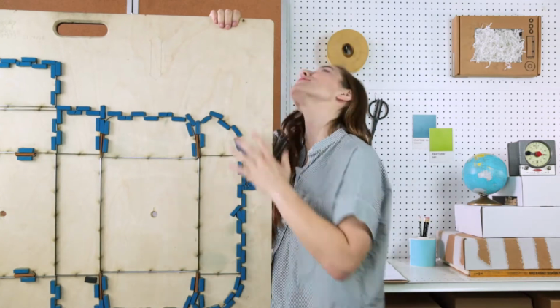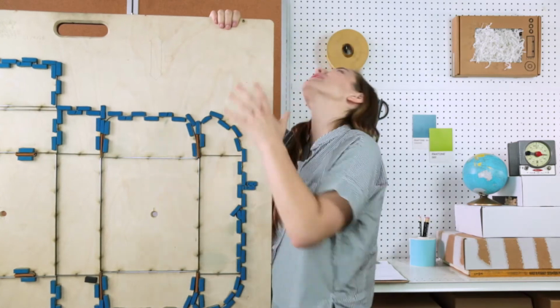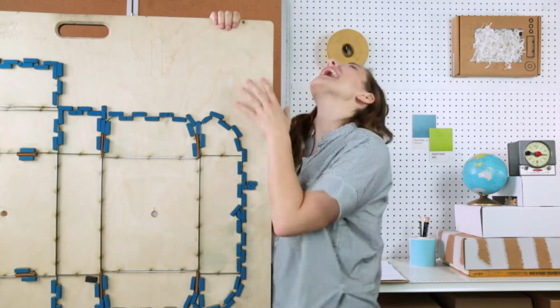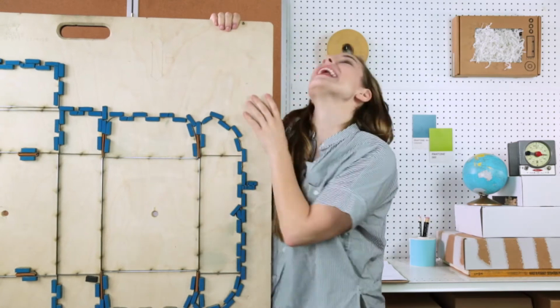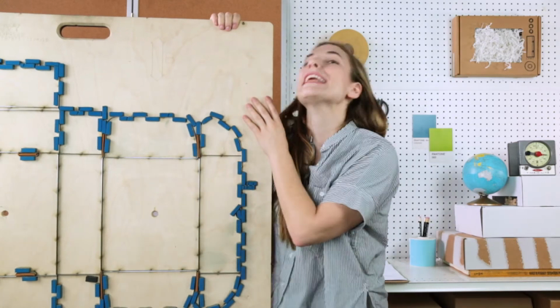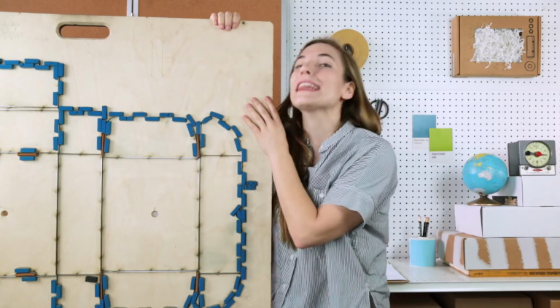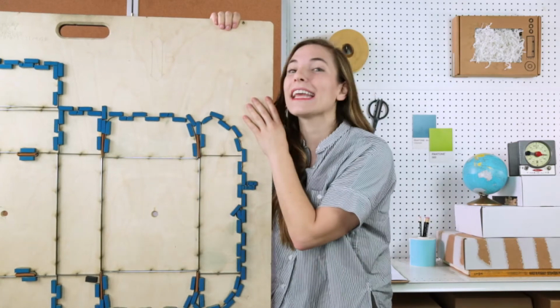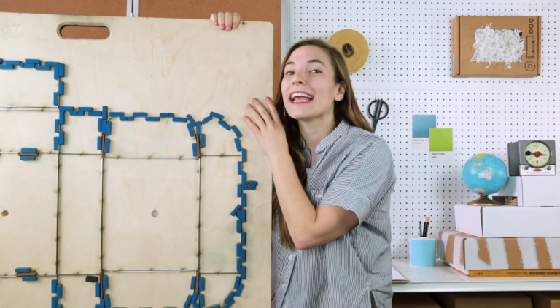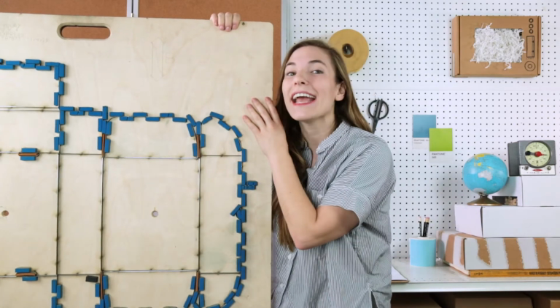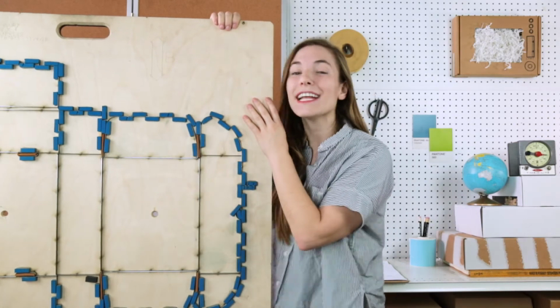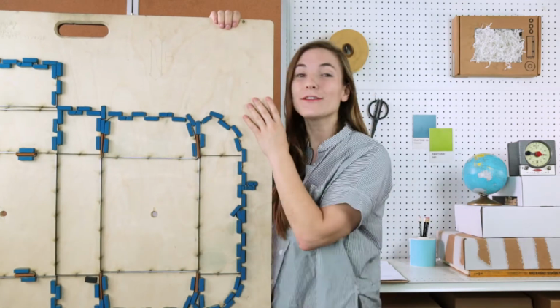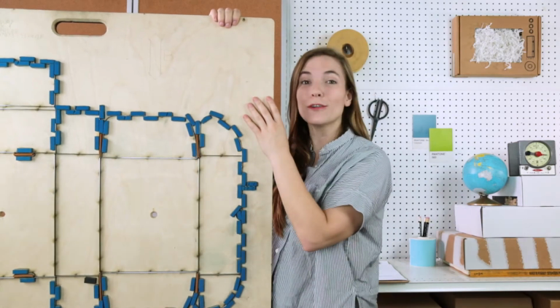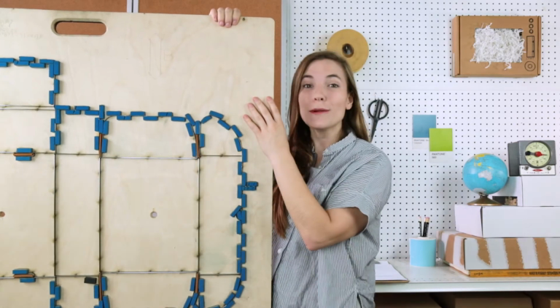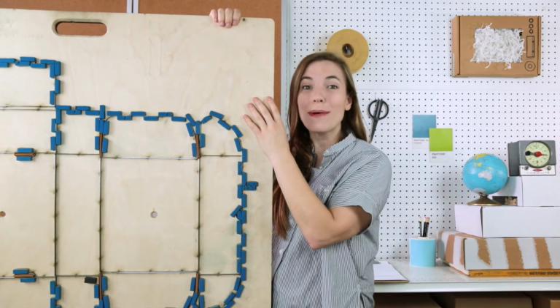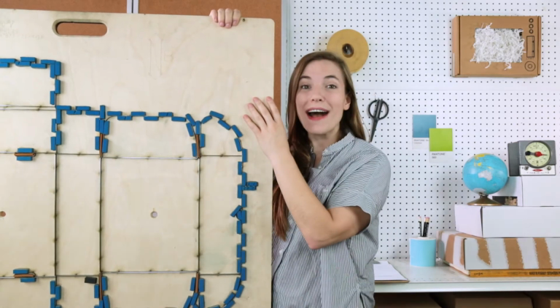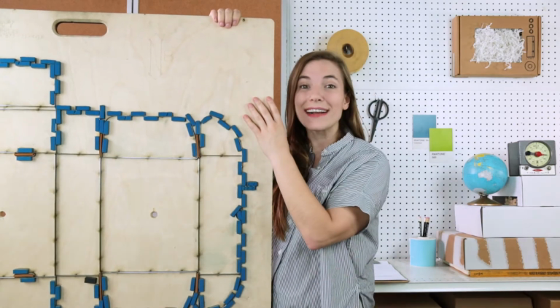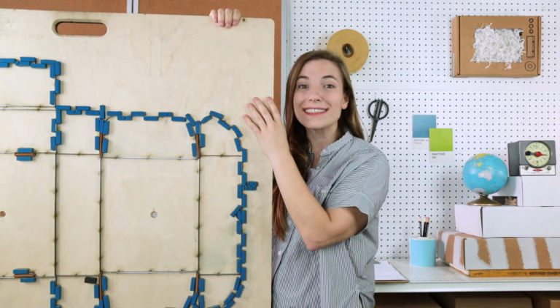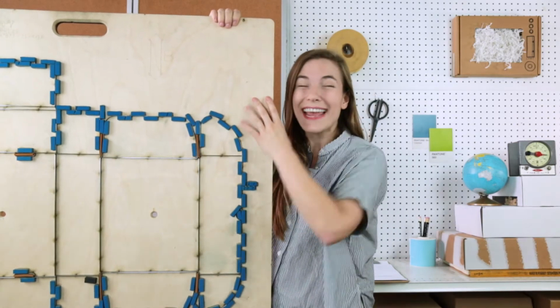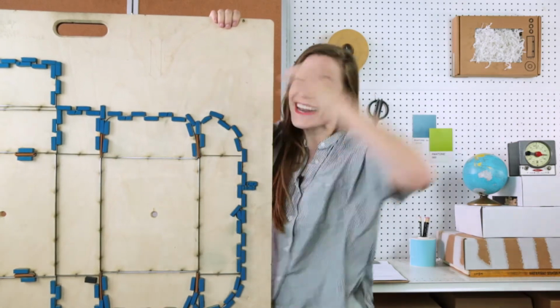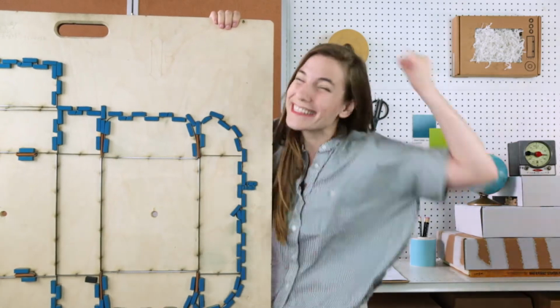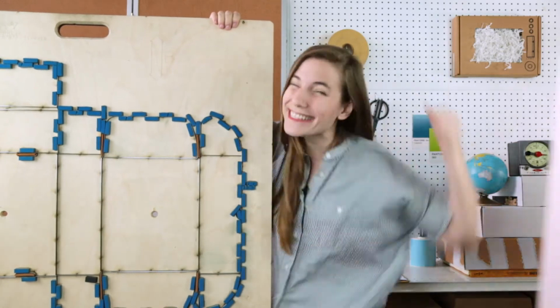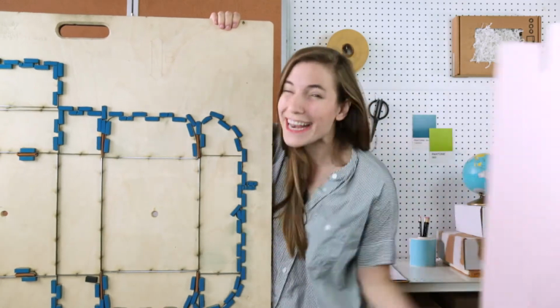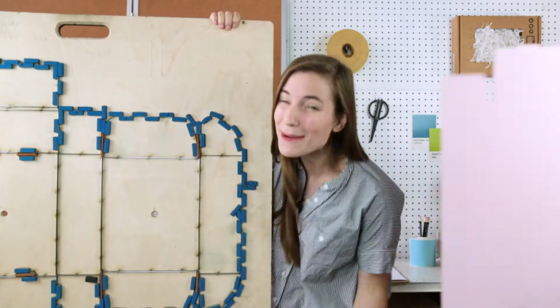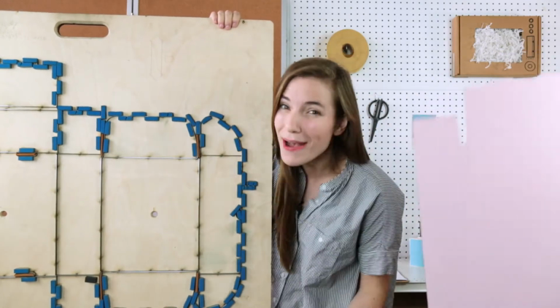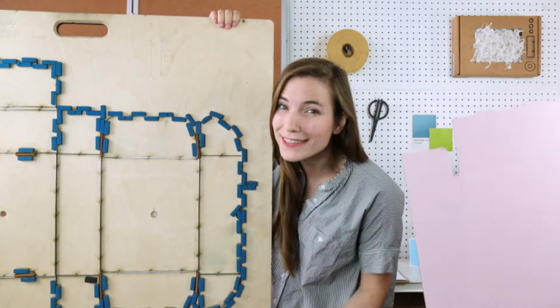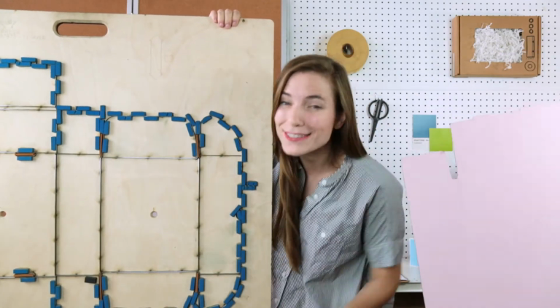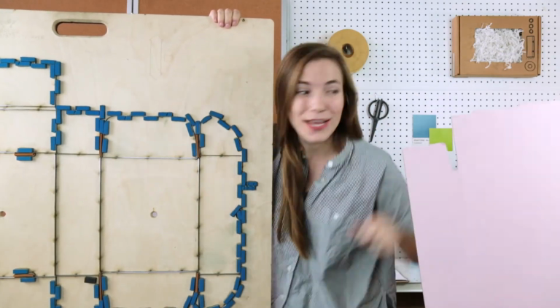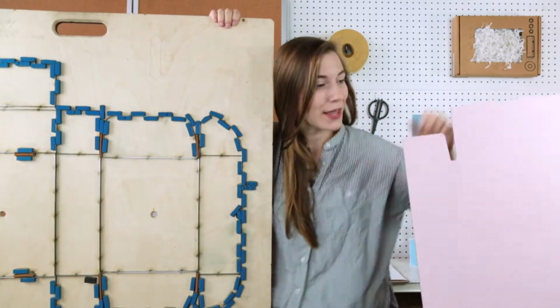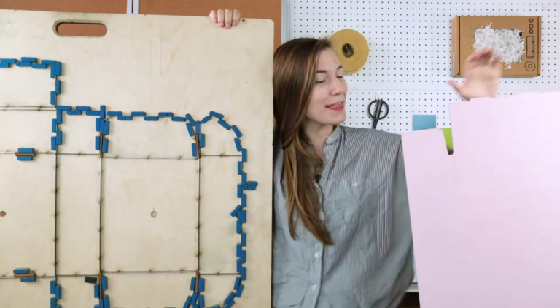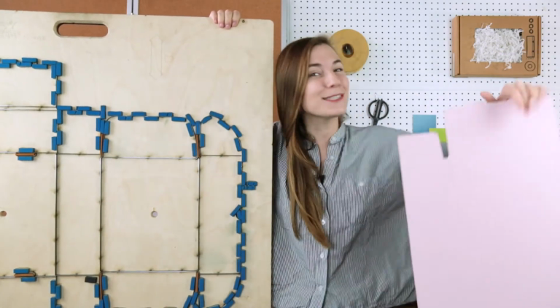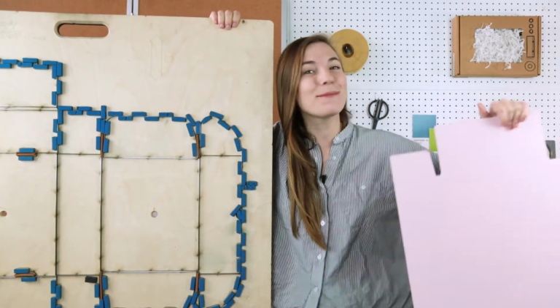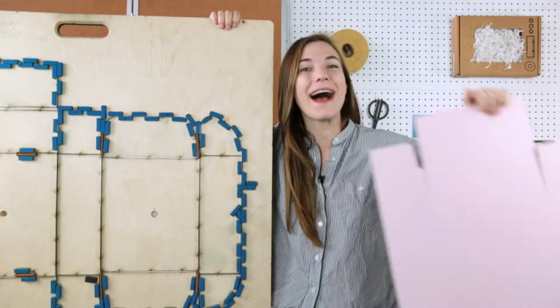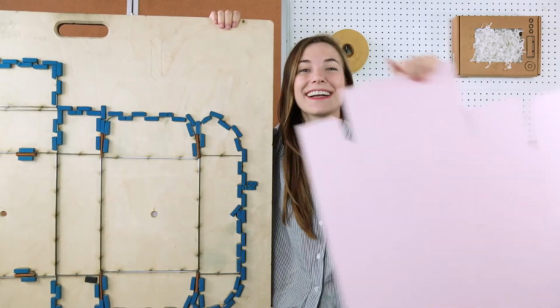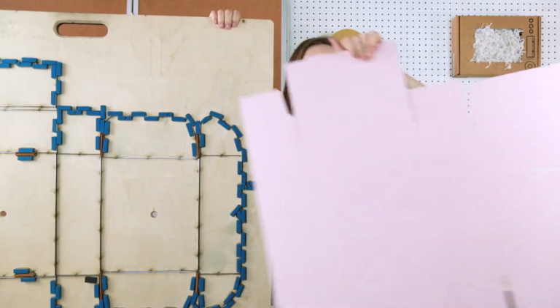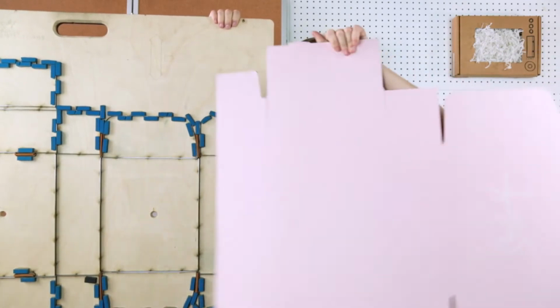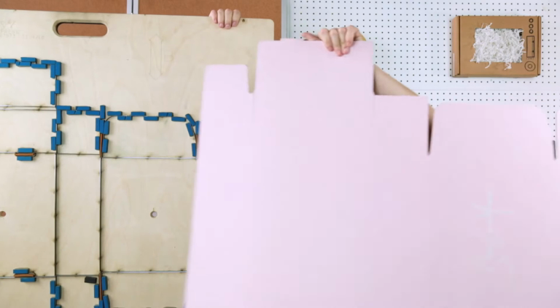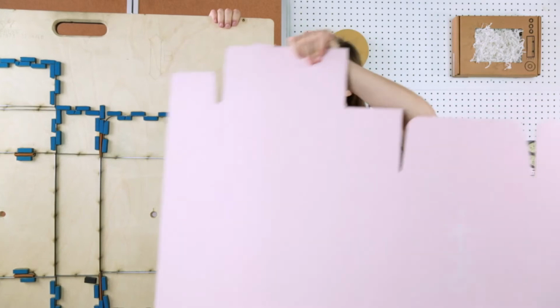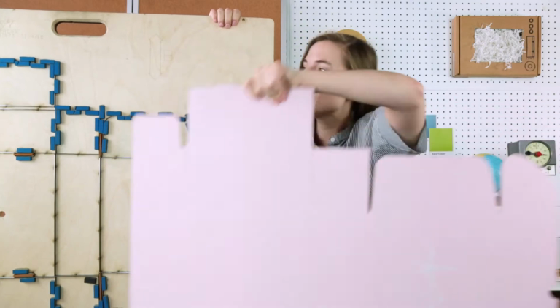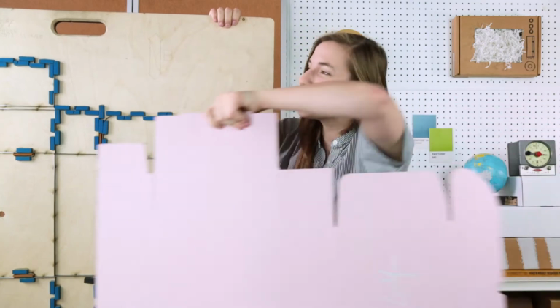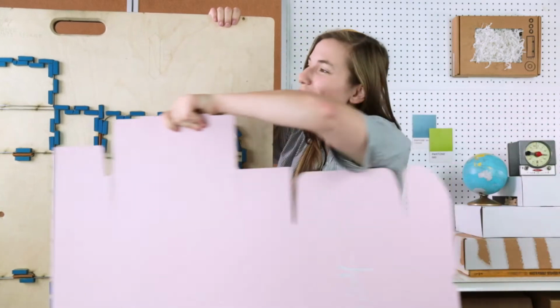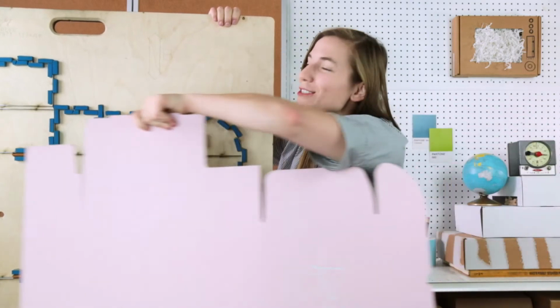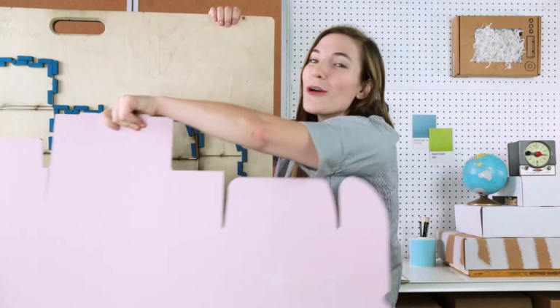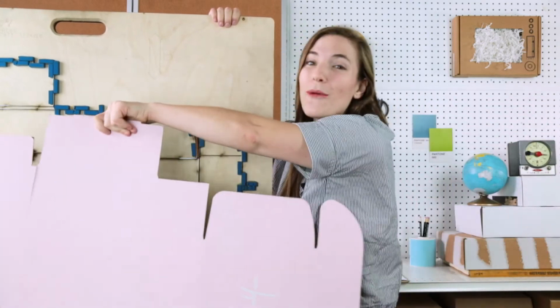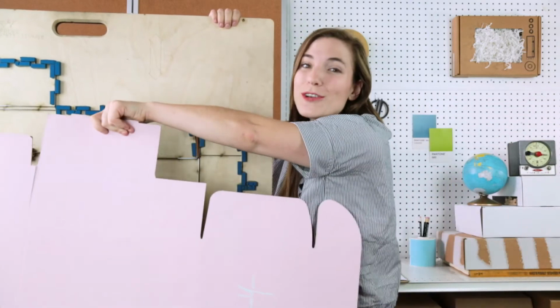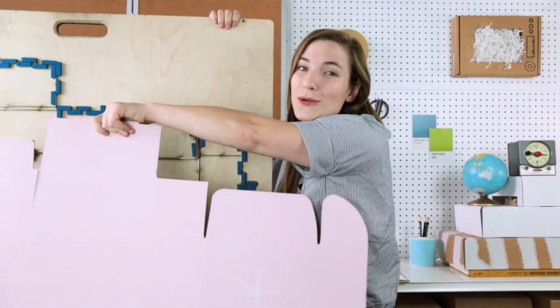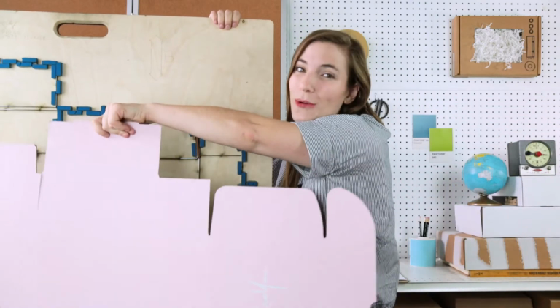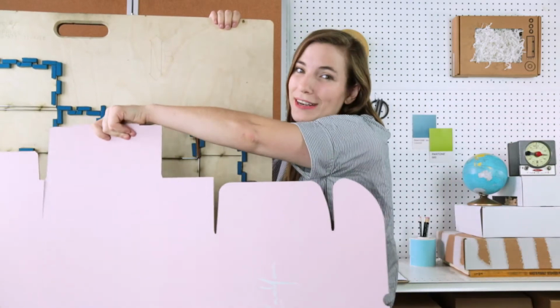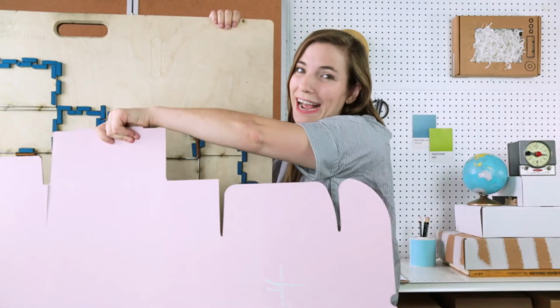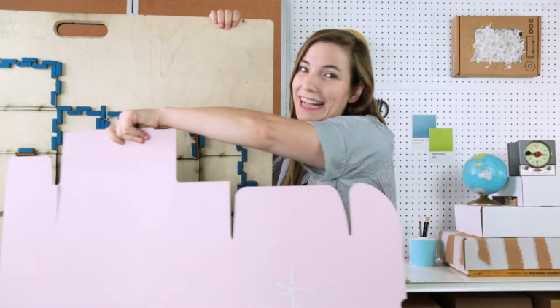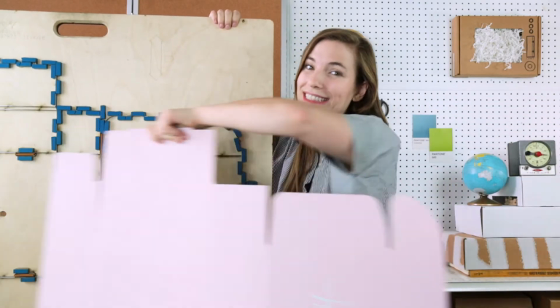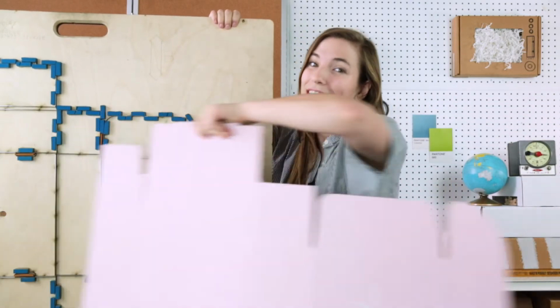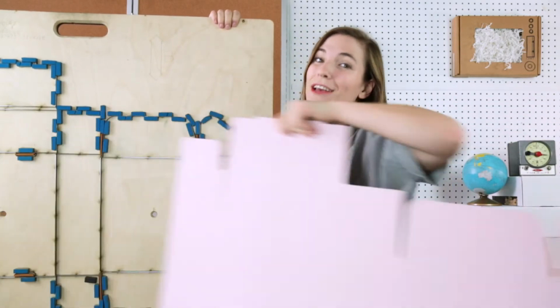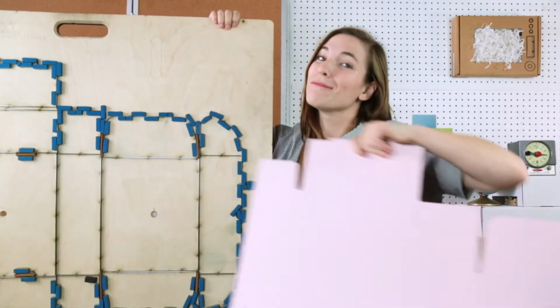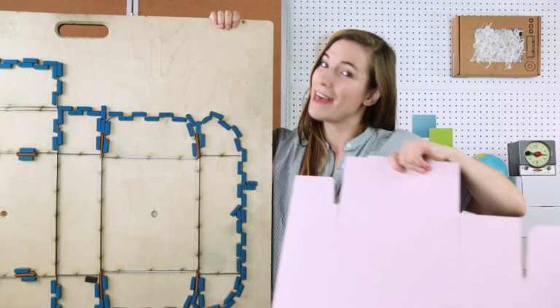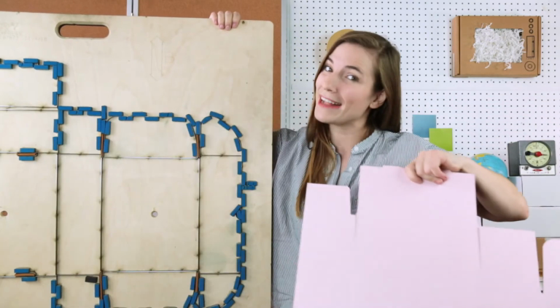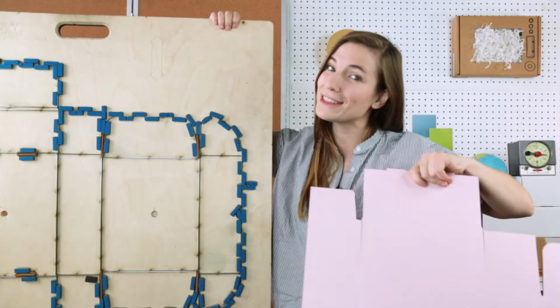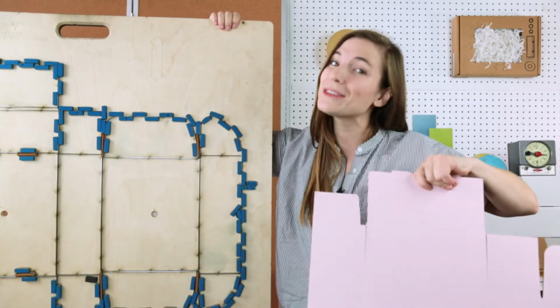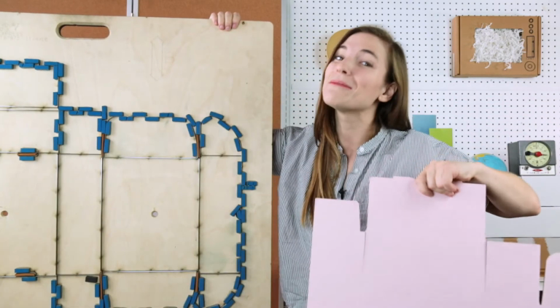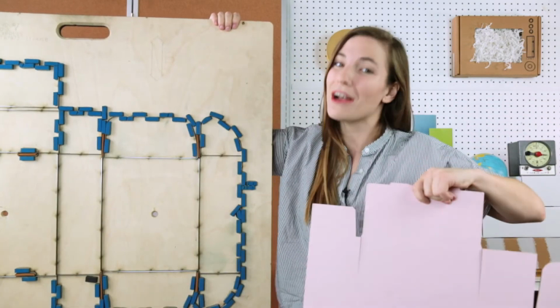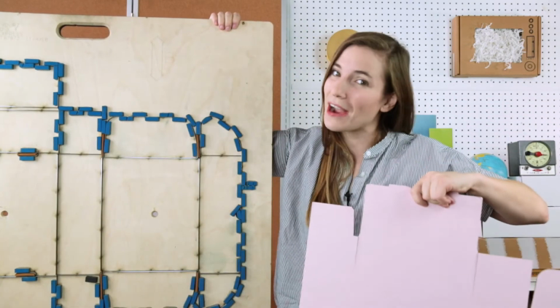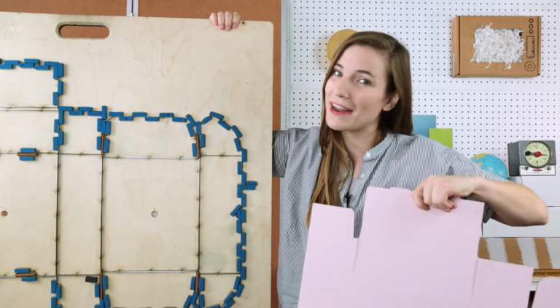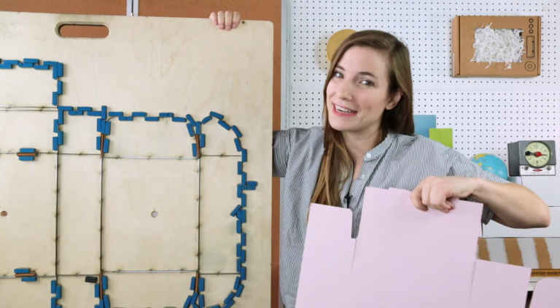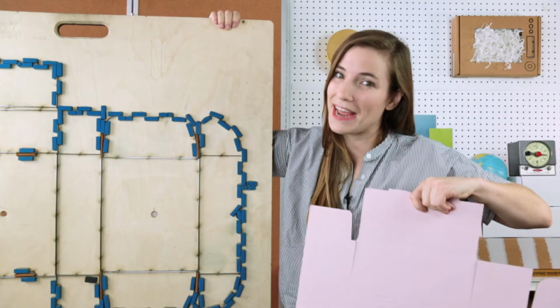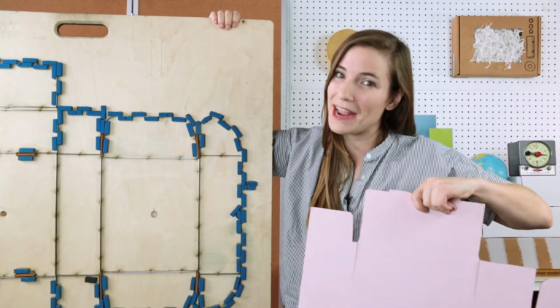This cutting die isn't just for anything — it's for a box. Not just any box, this box. So this is a one to one. That's a cutting die.